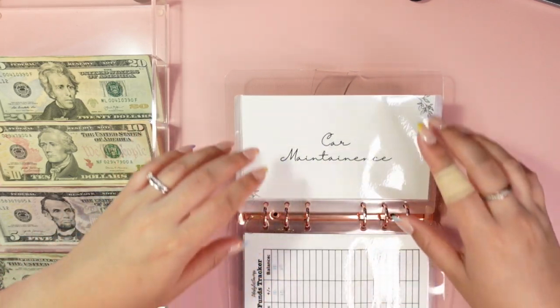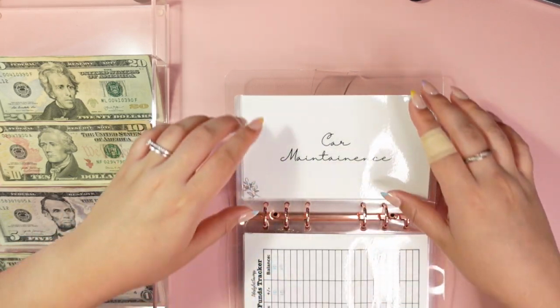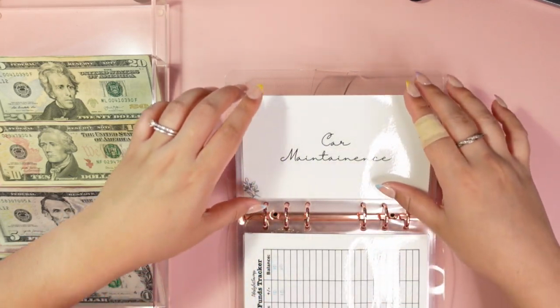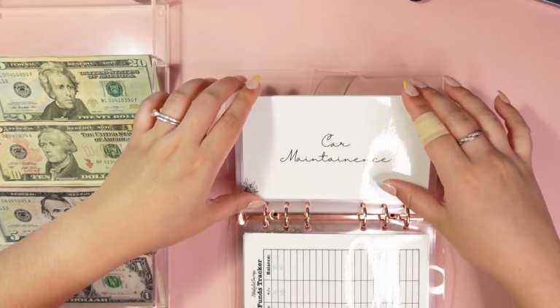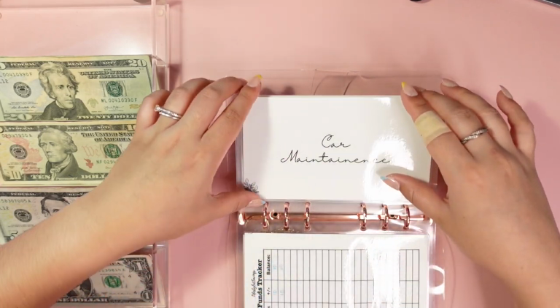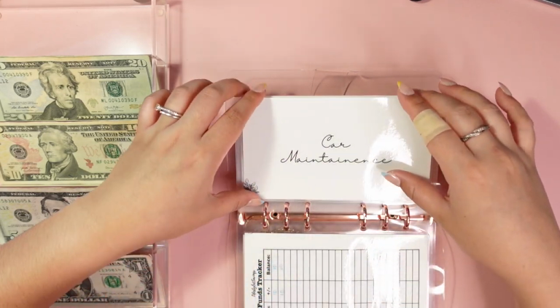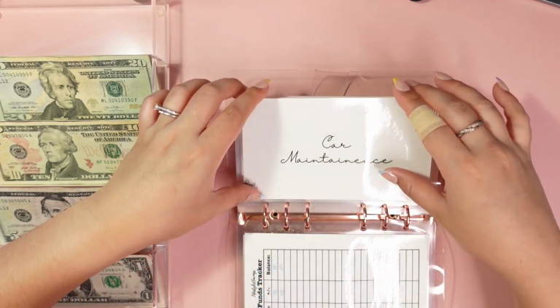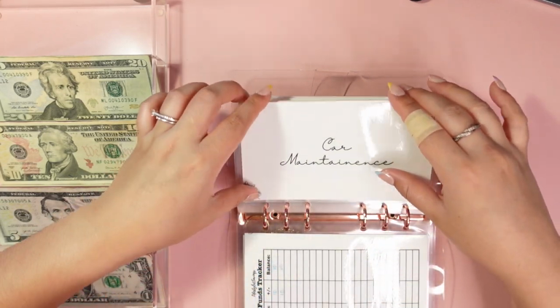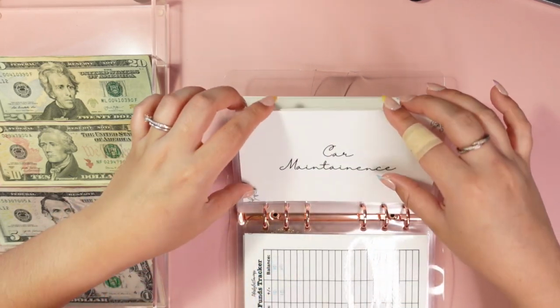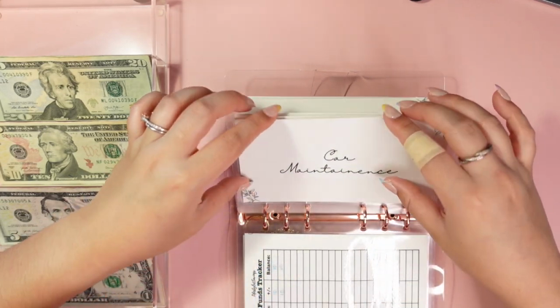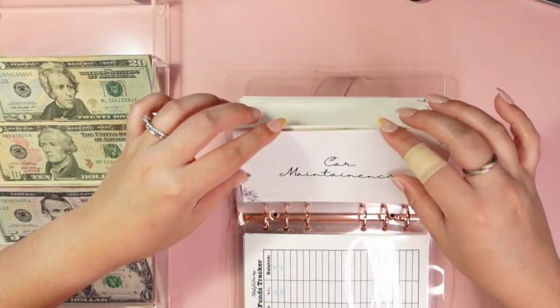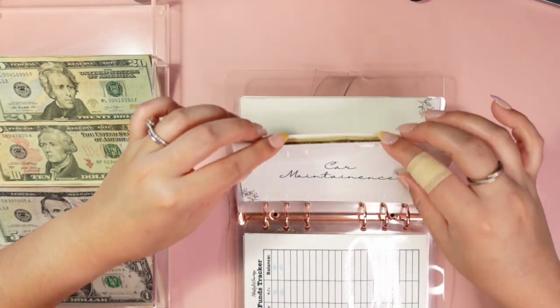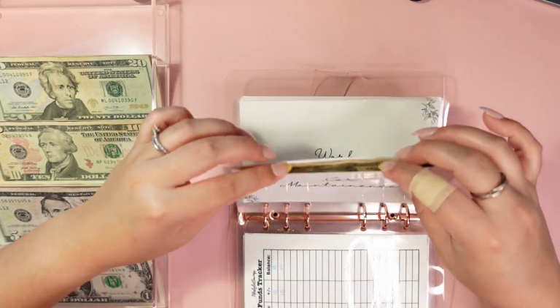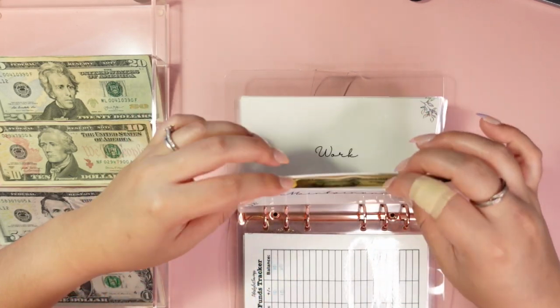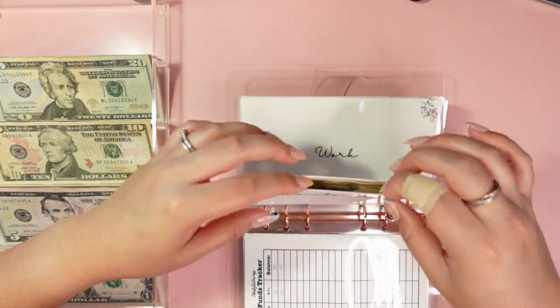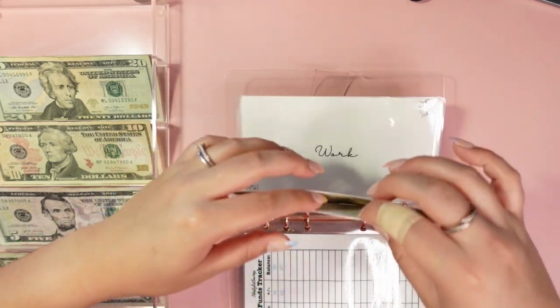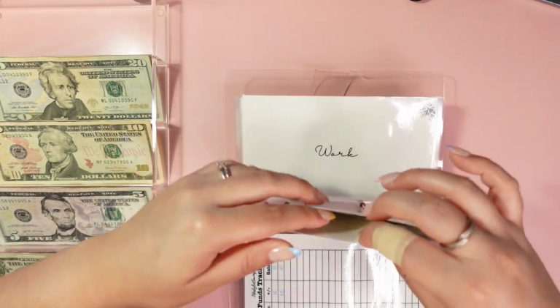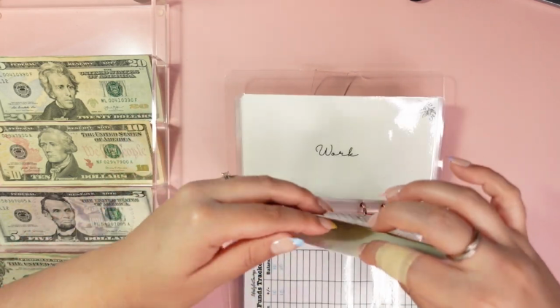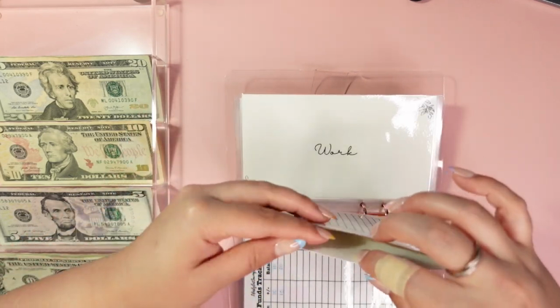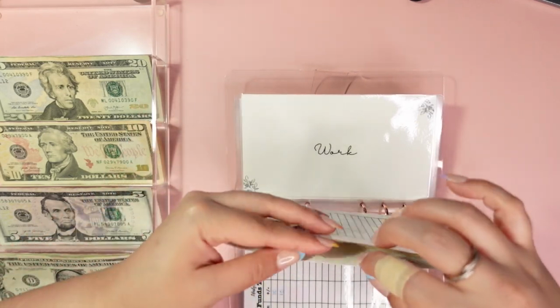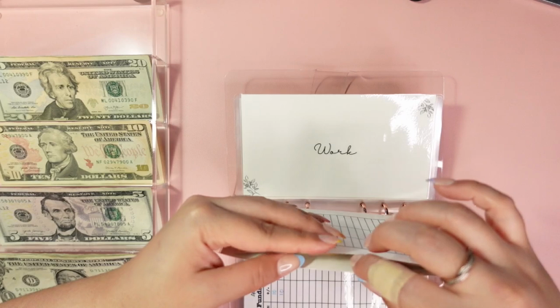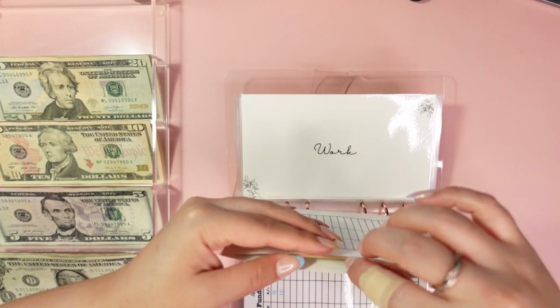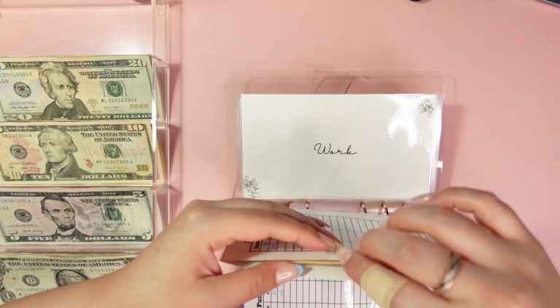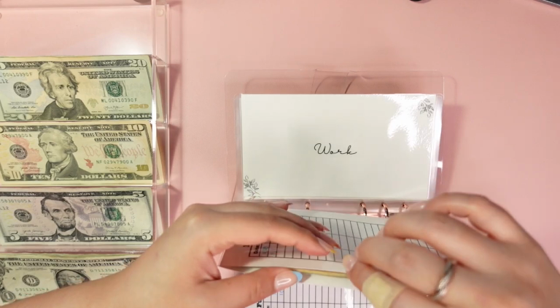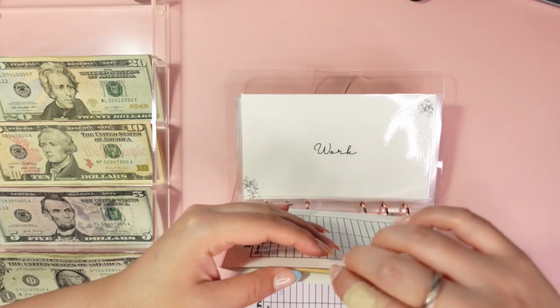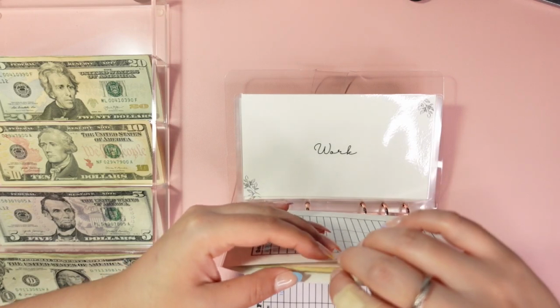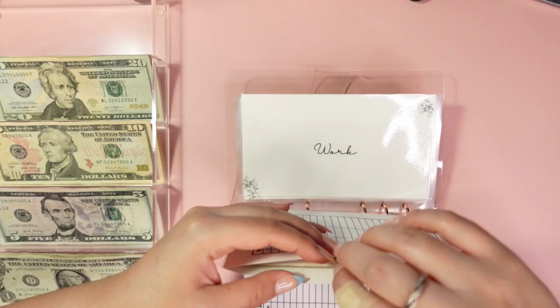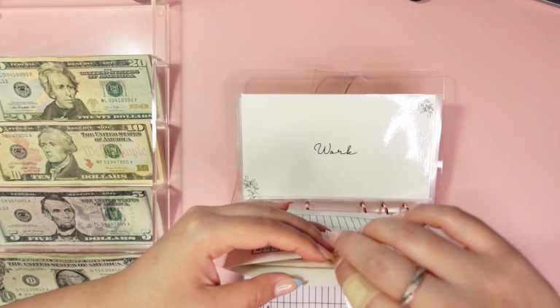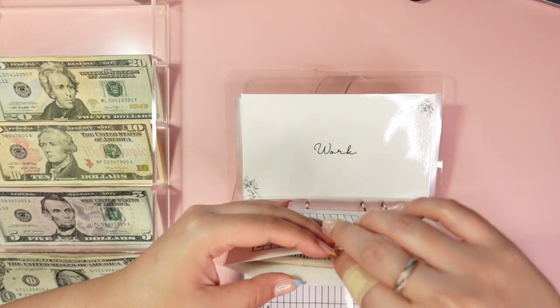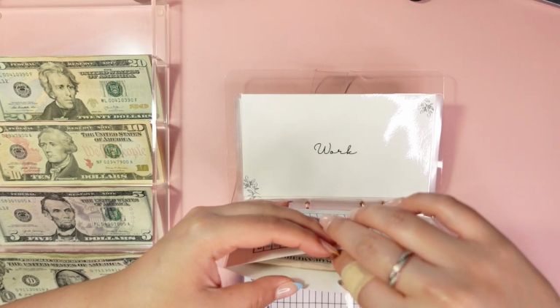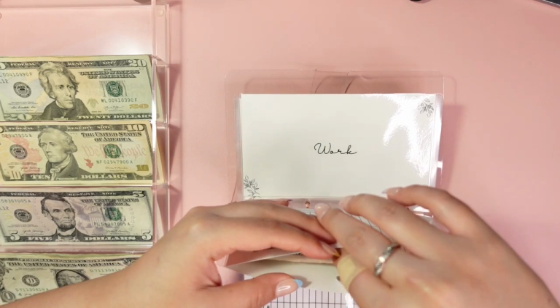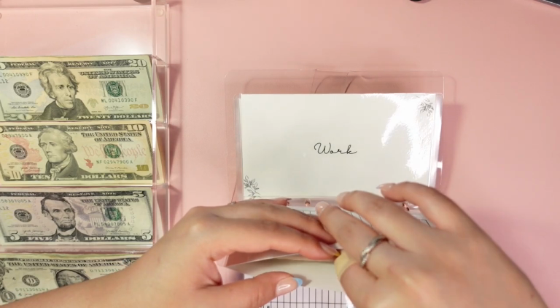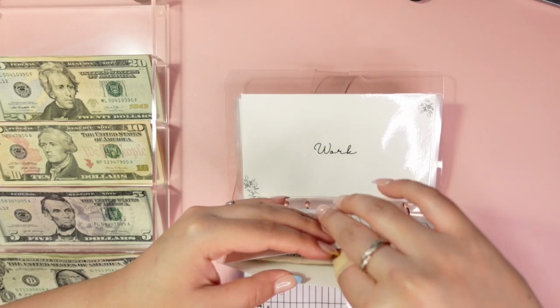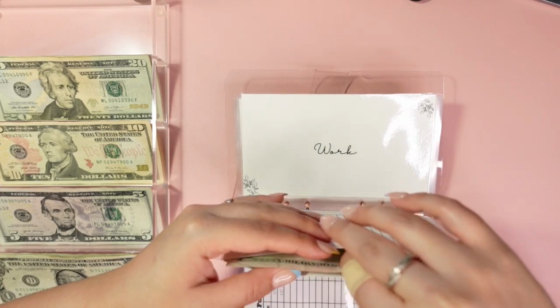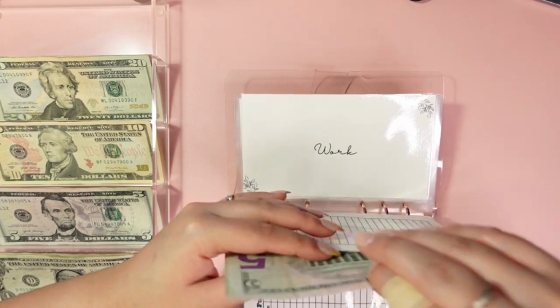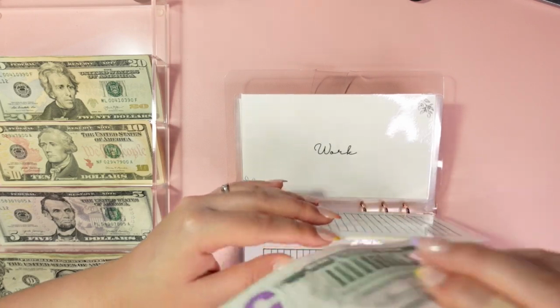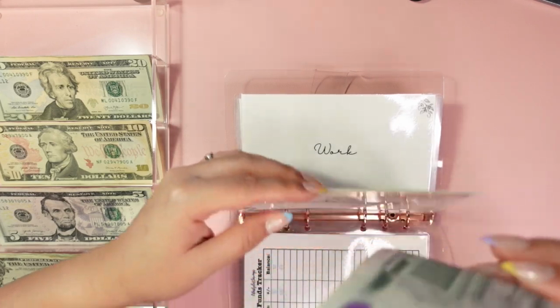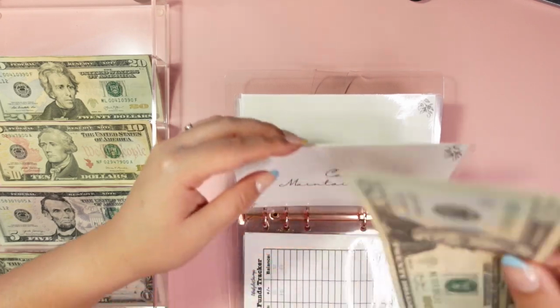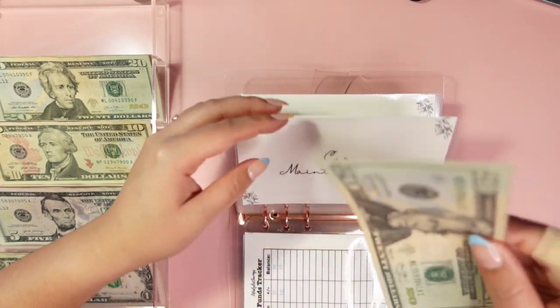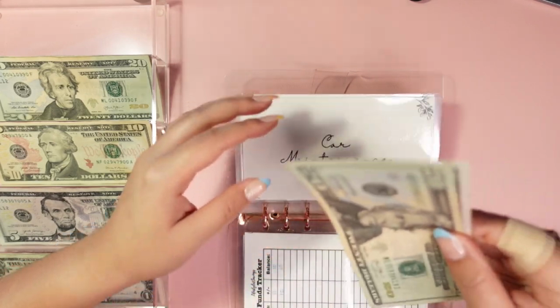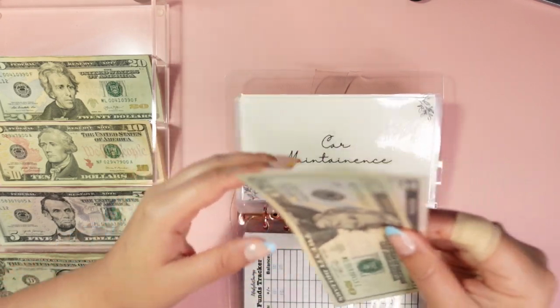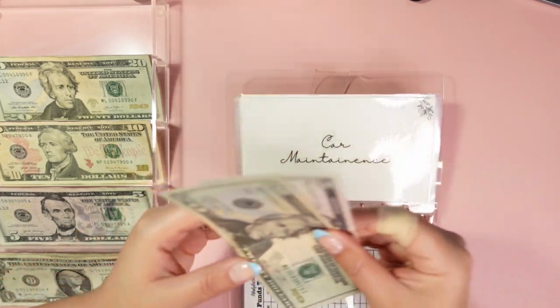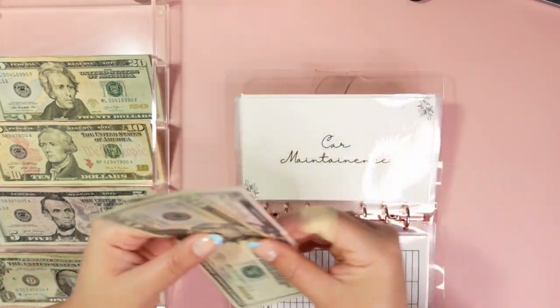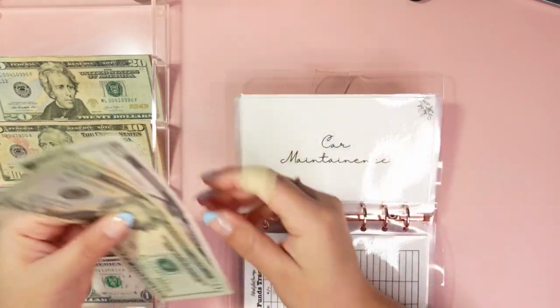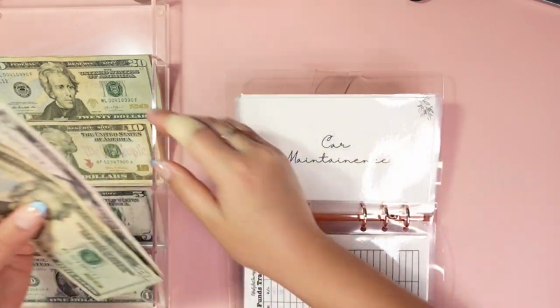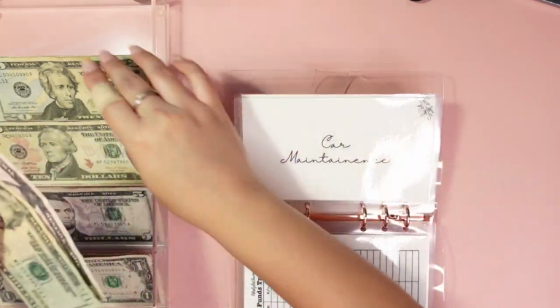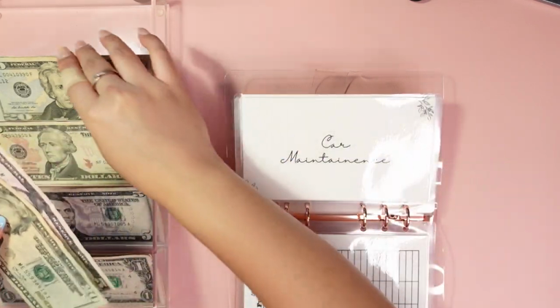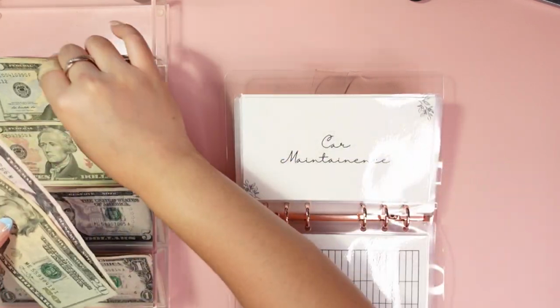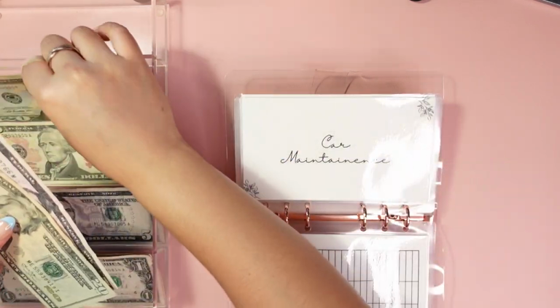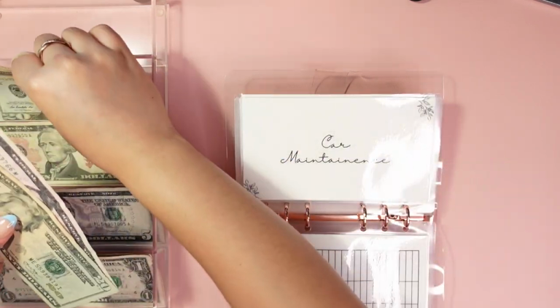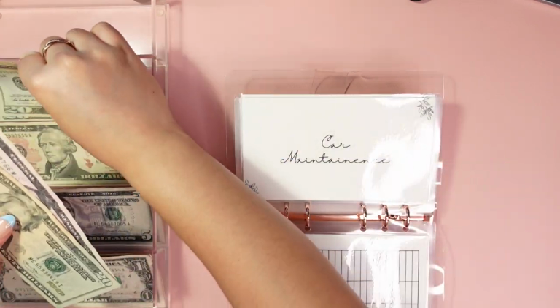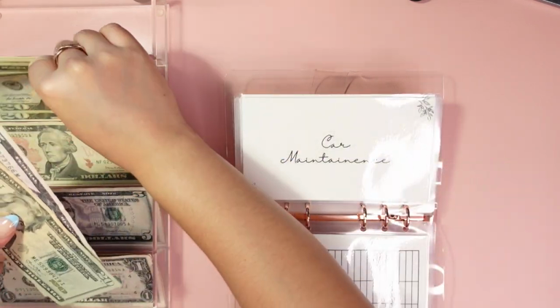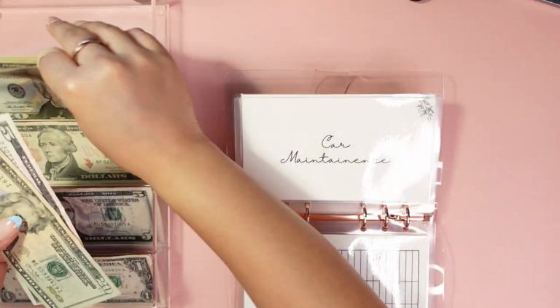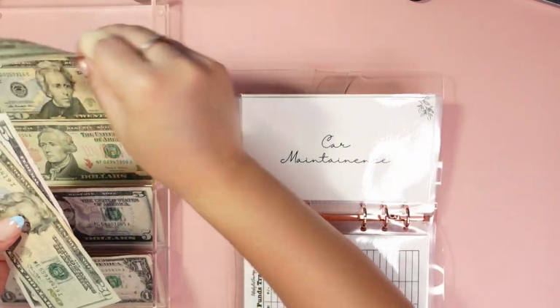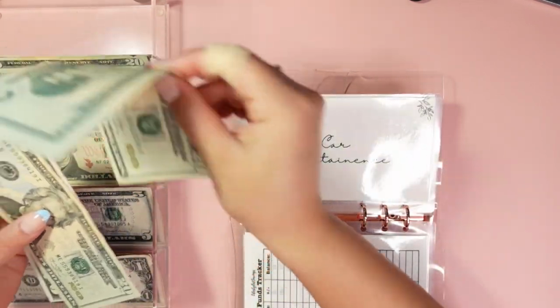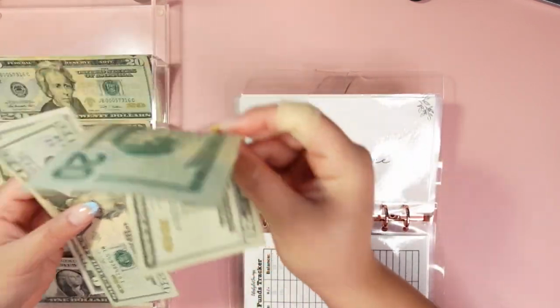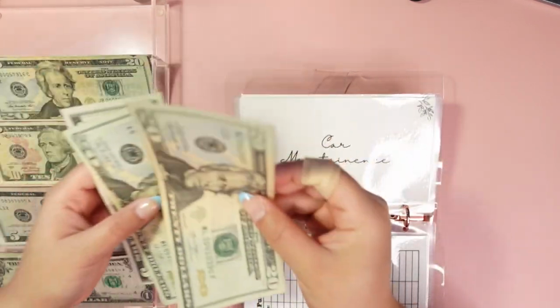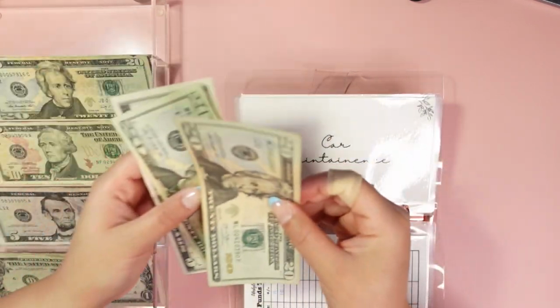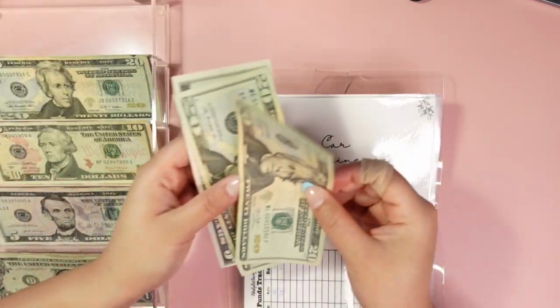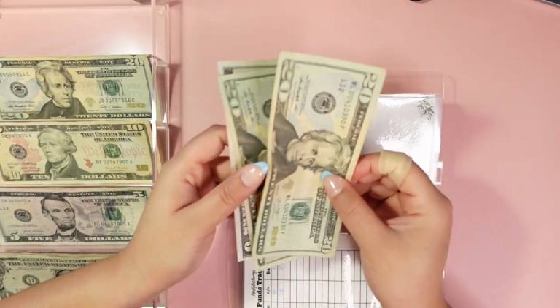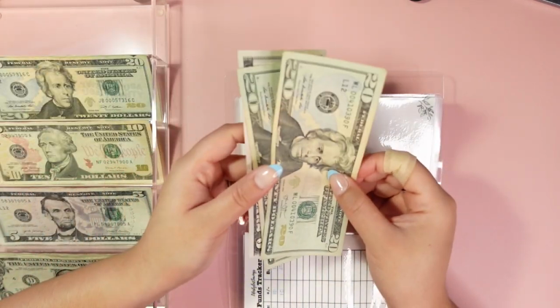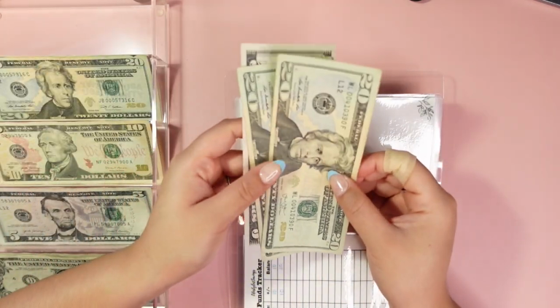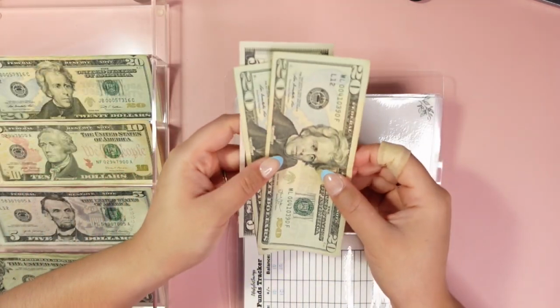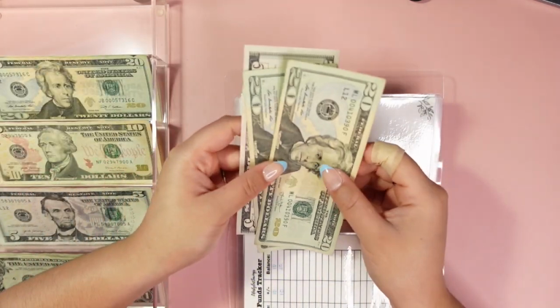Car maintenance fund is going to get $20 today.